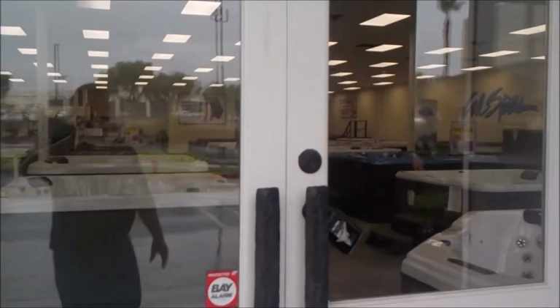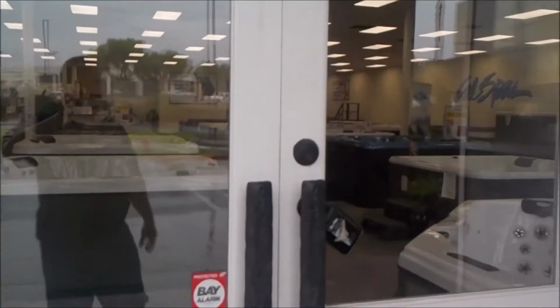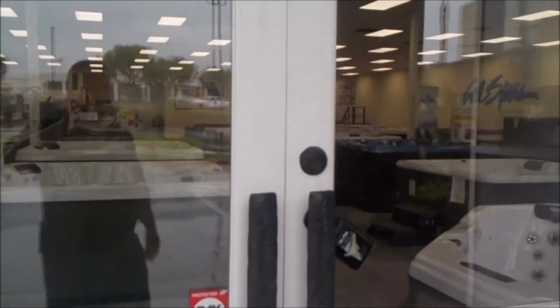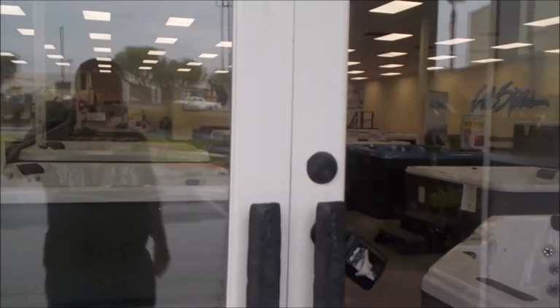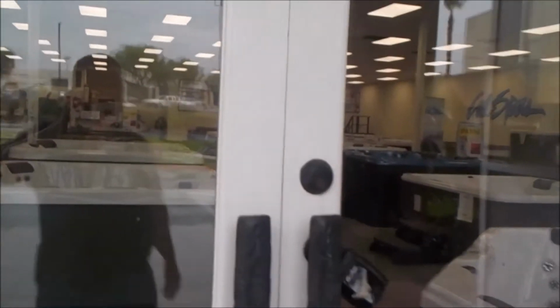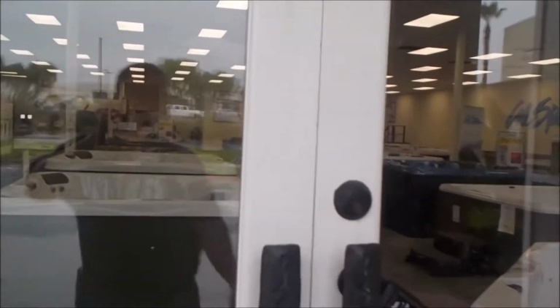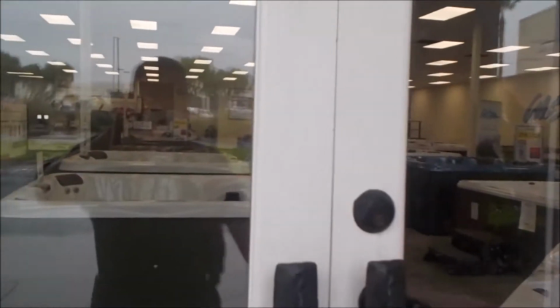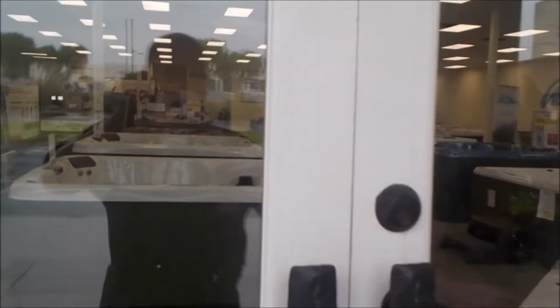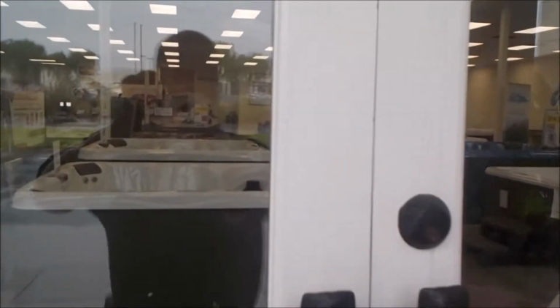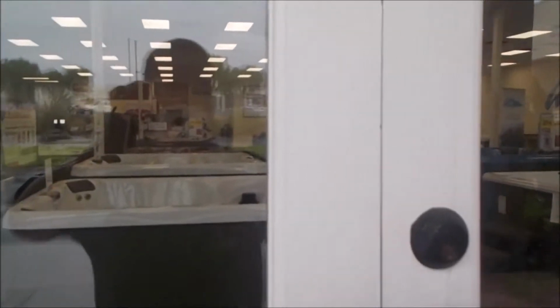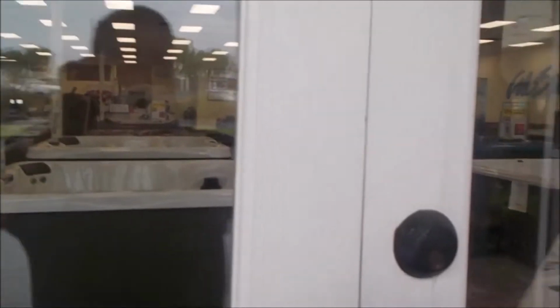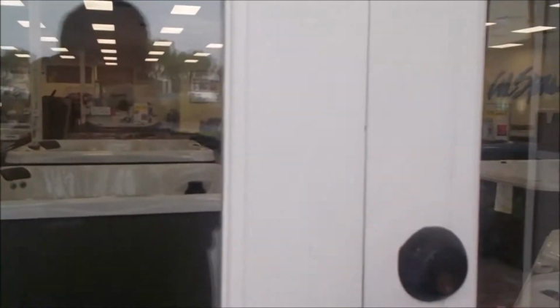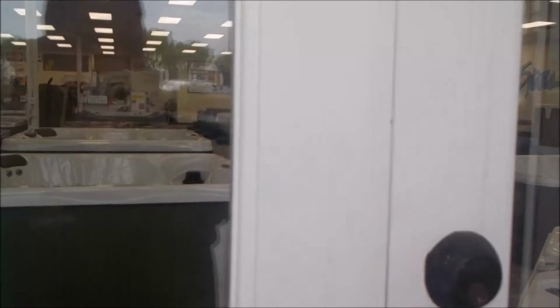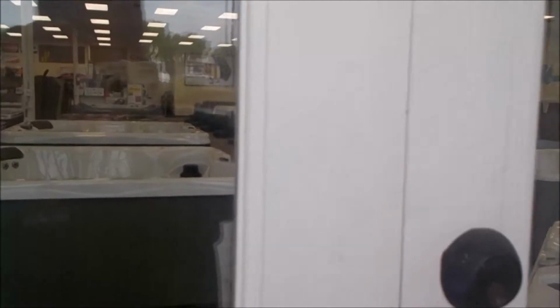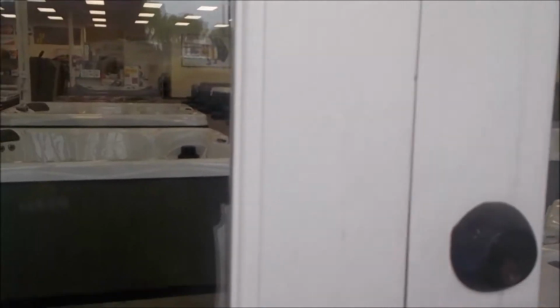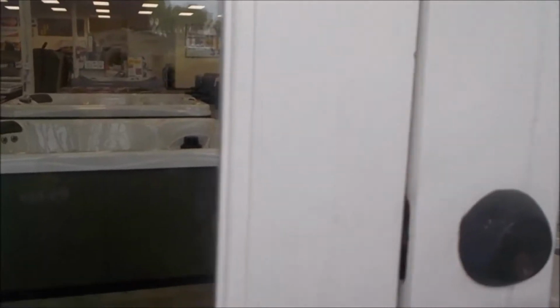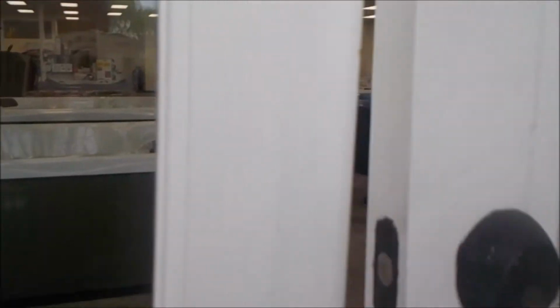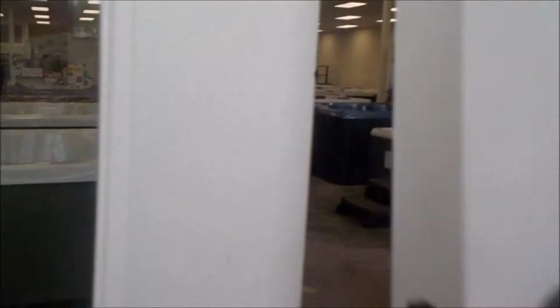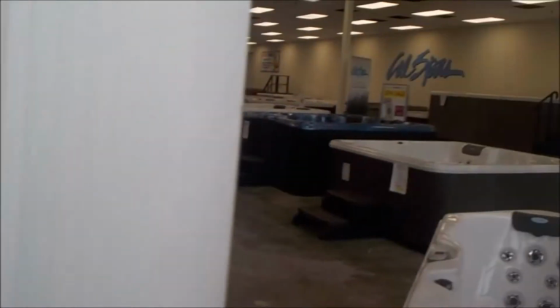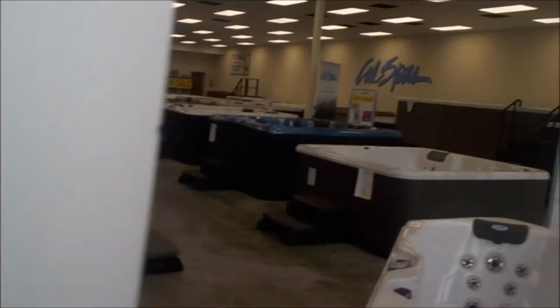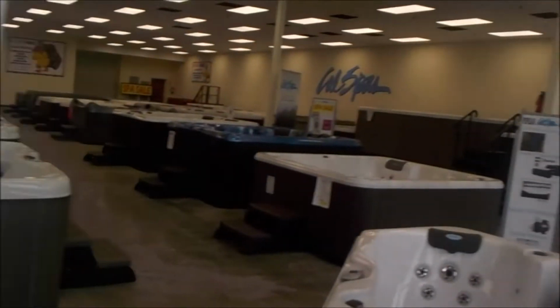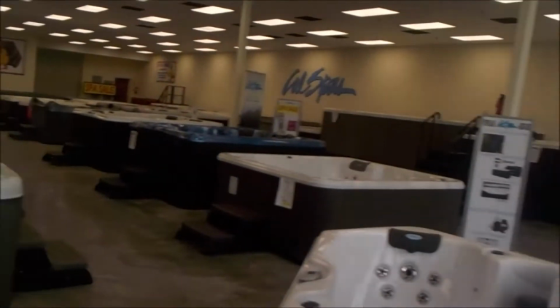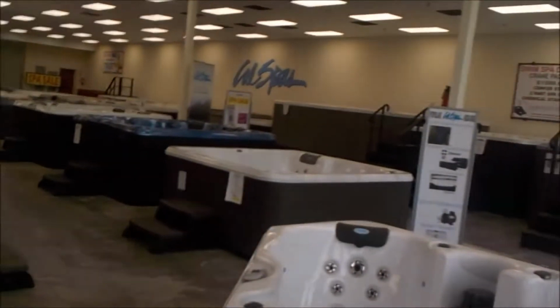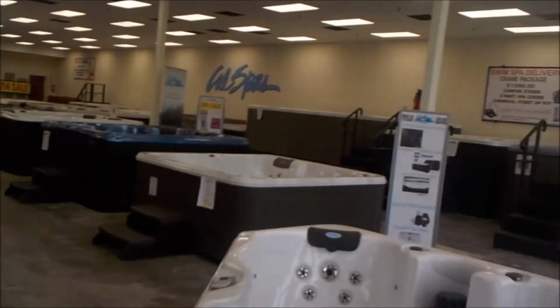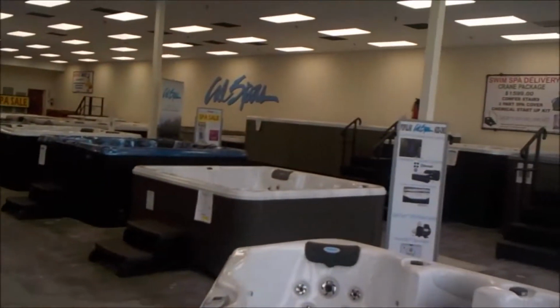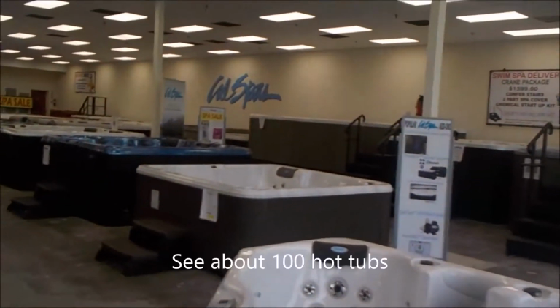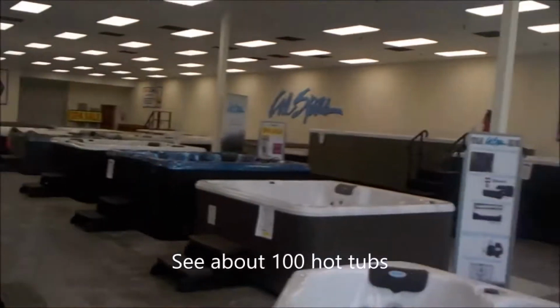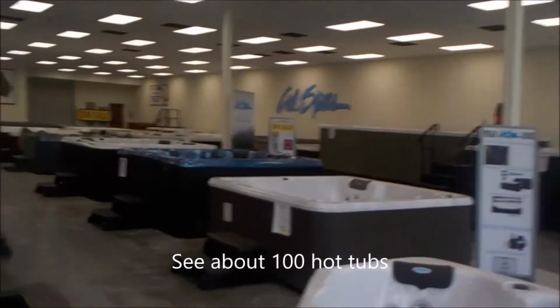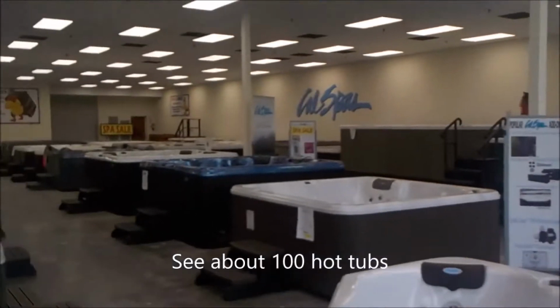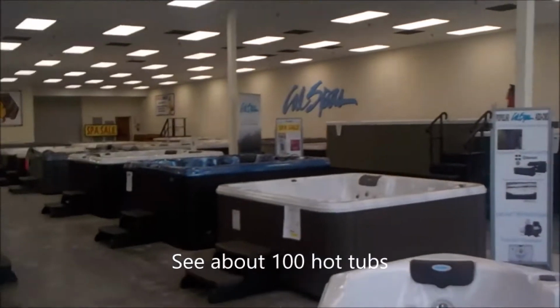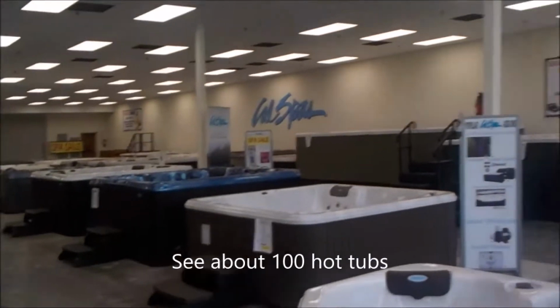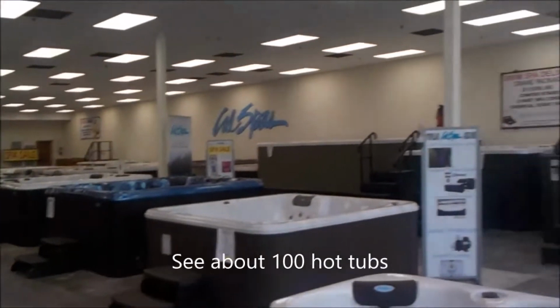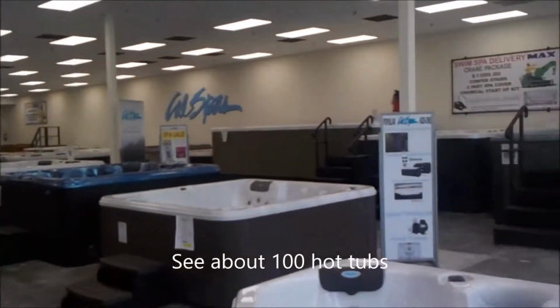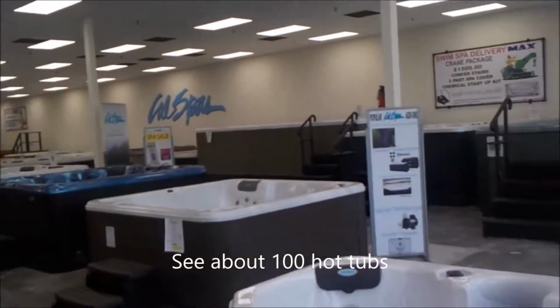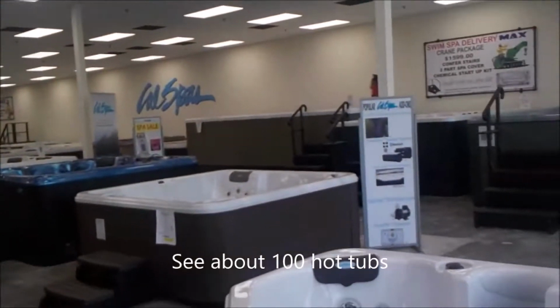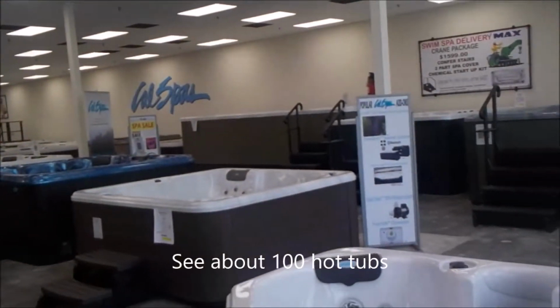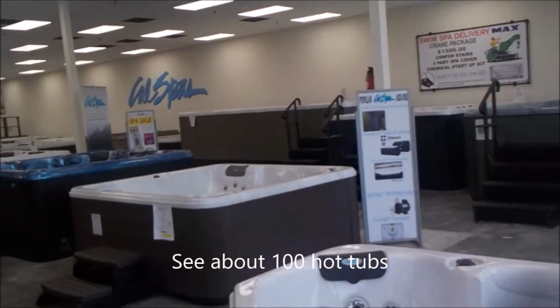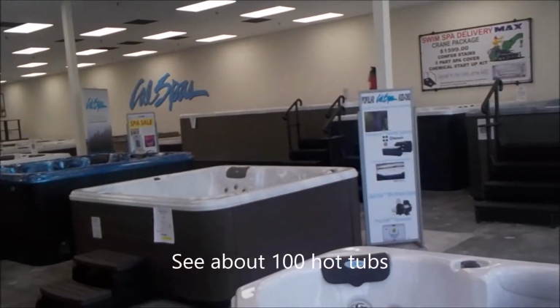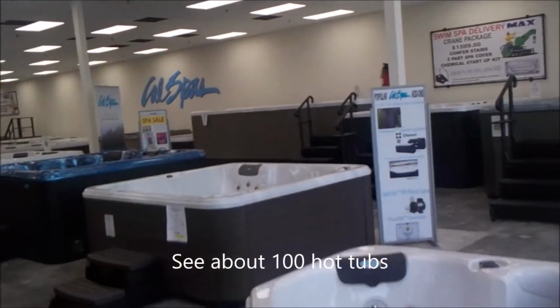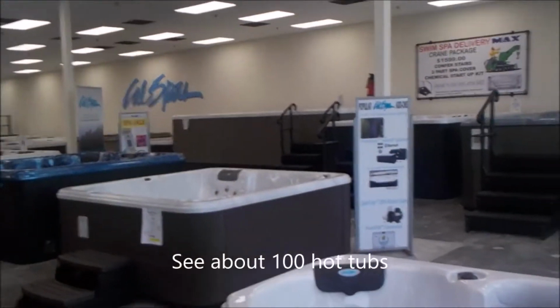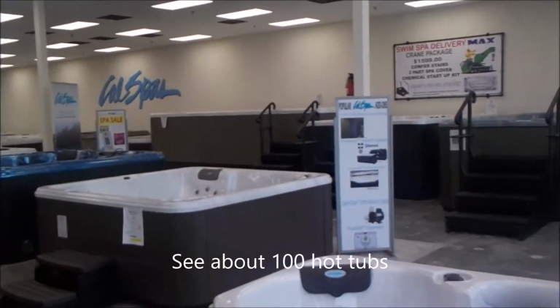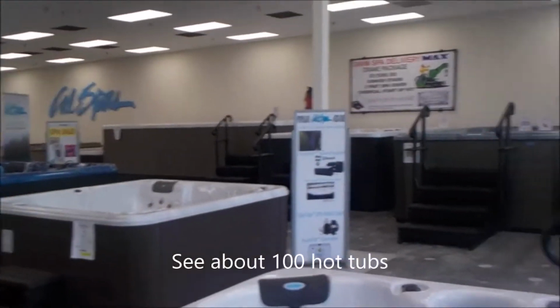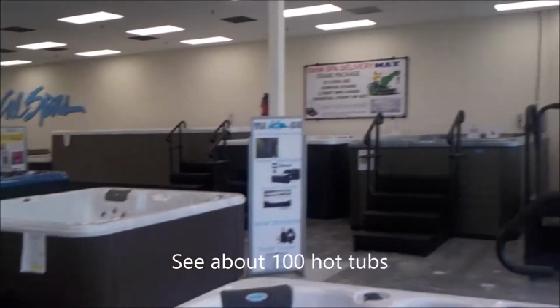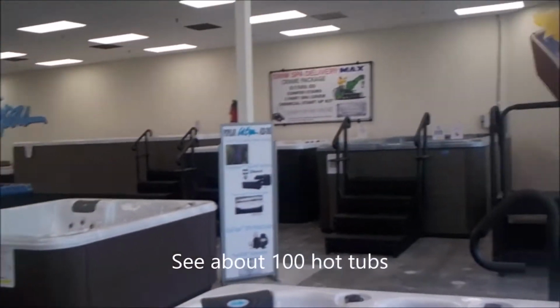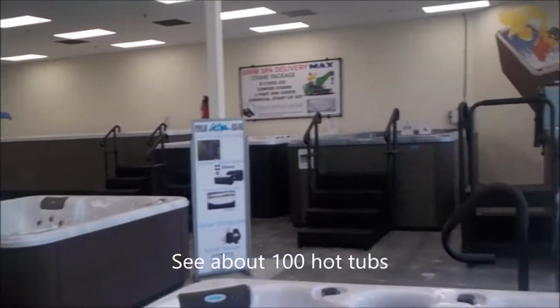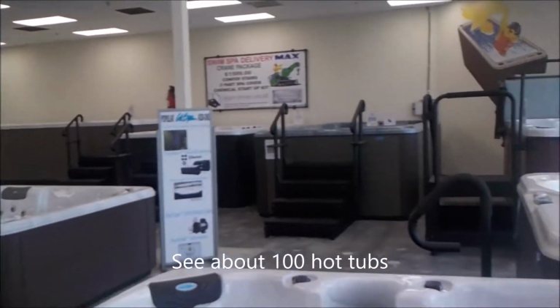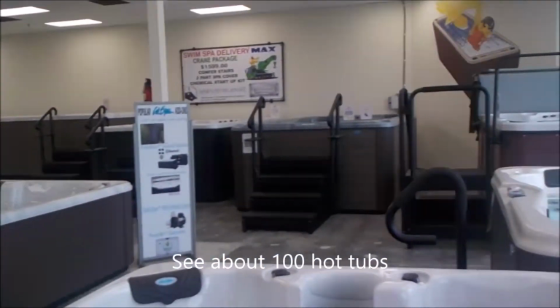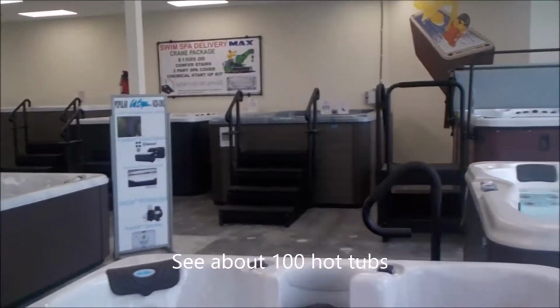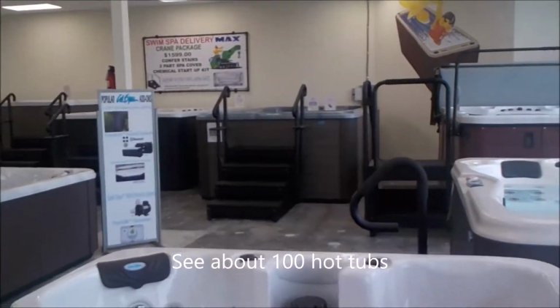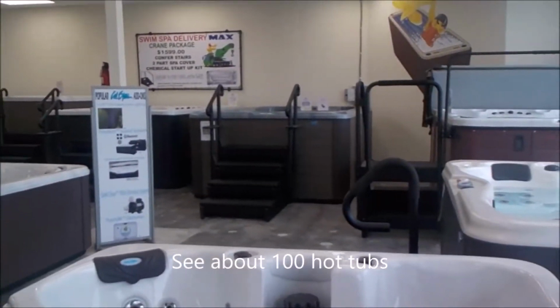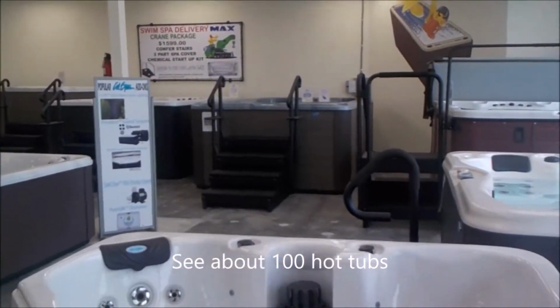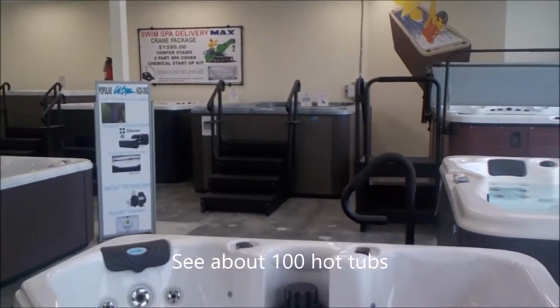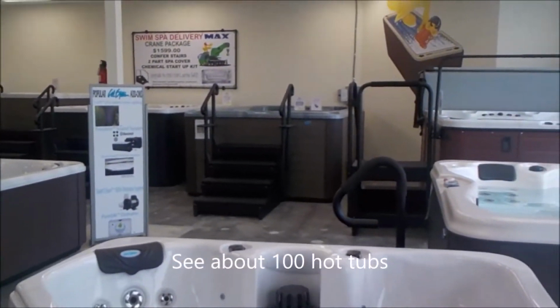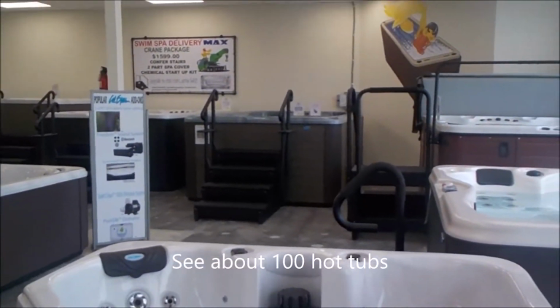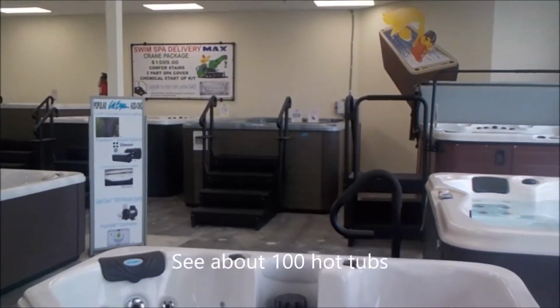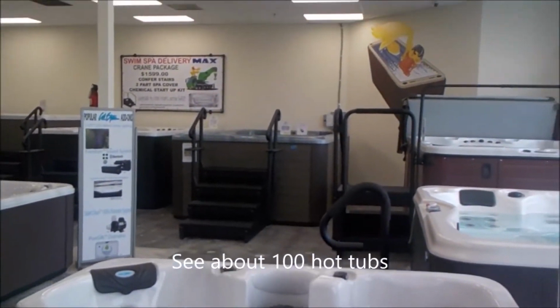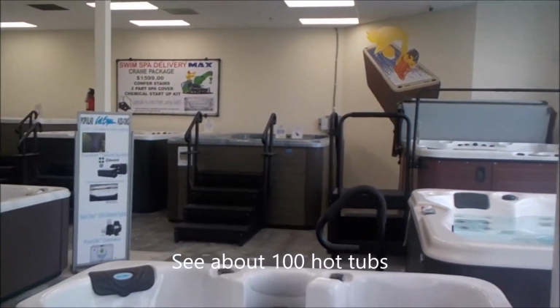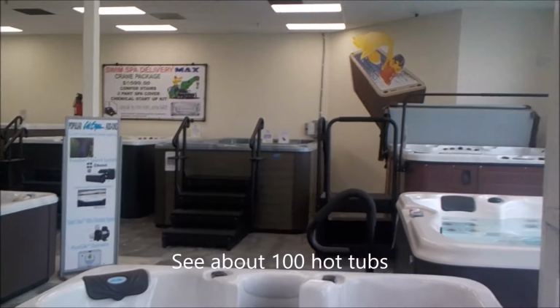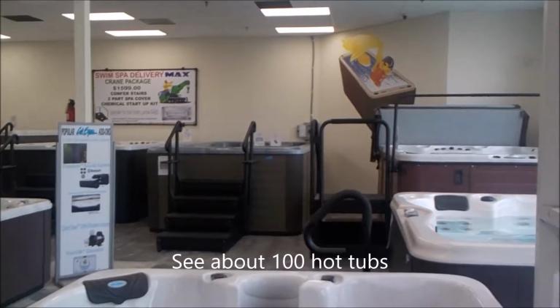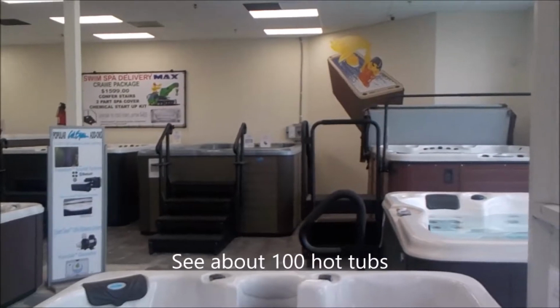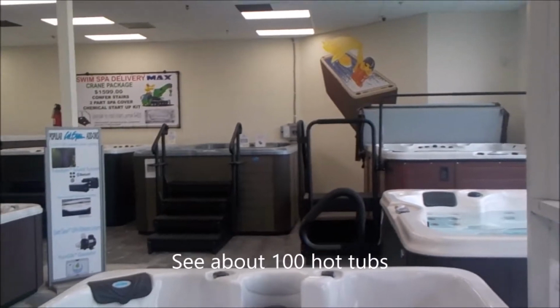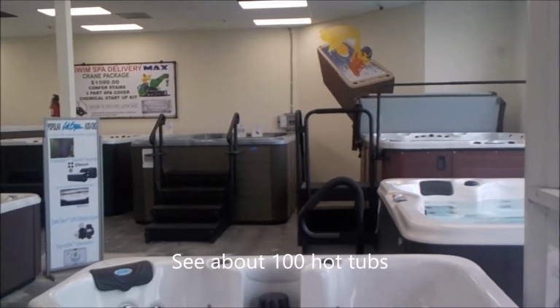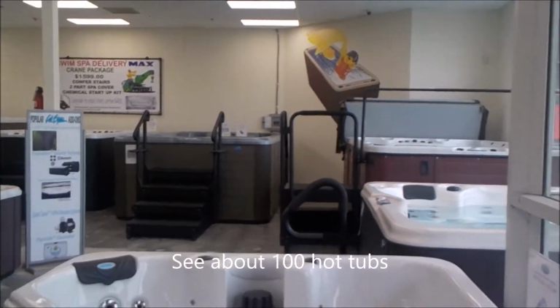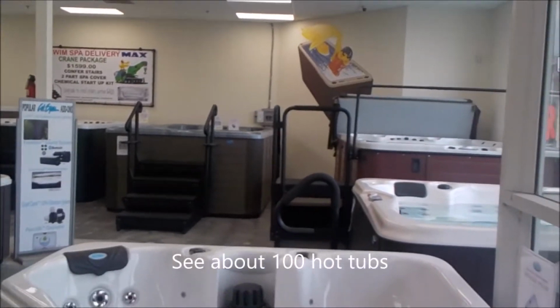Why am I going to have a rainy day sale? There are a lot less people coming to the store when it's raining. When we like sales, we've got to pay the bills.